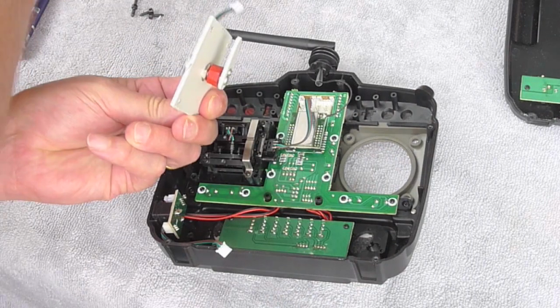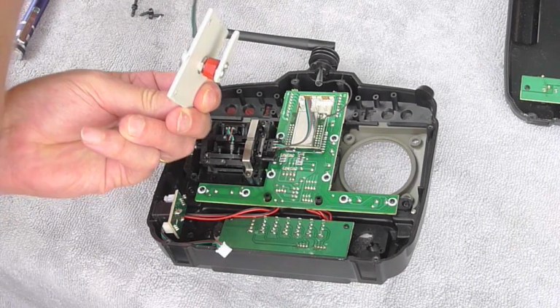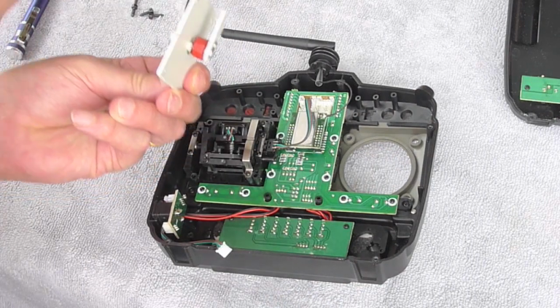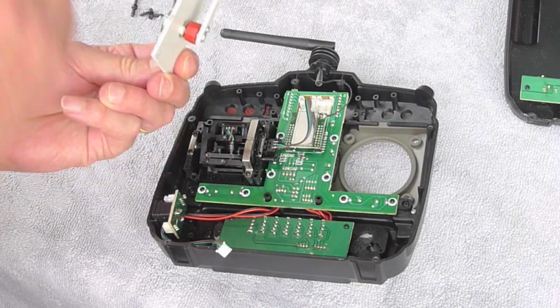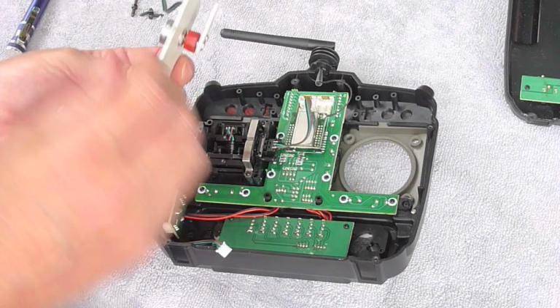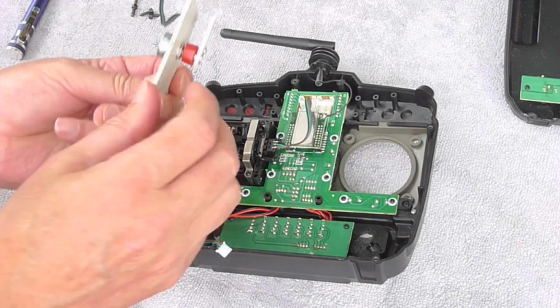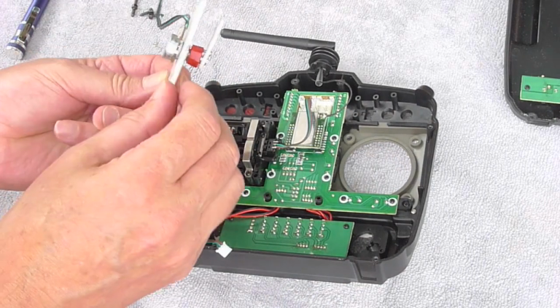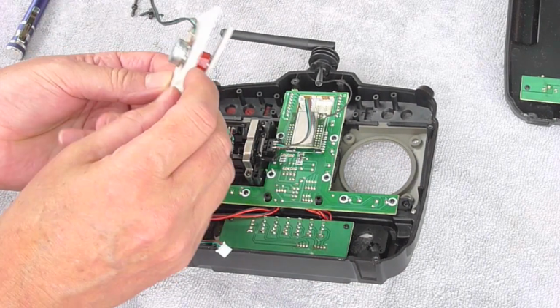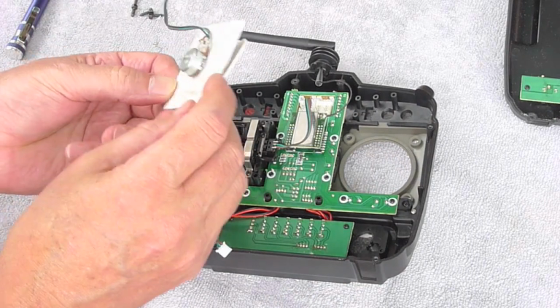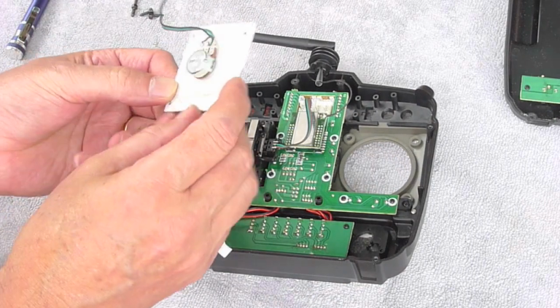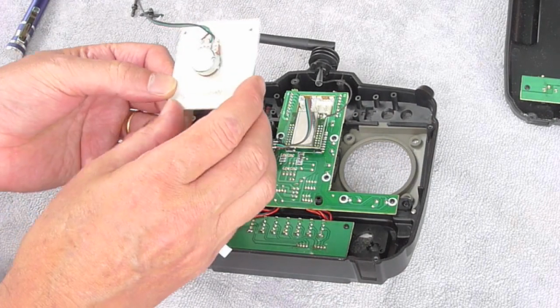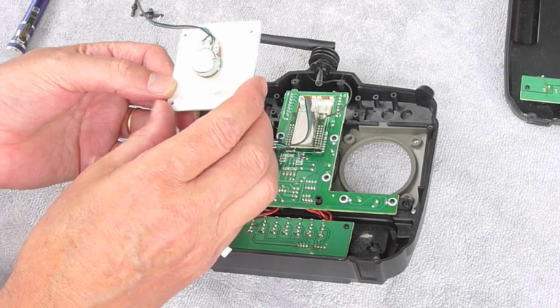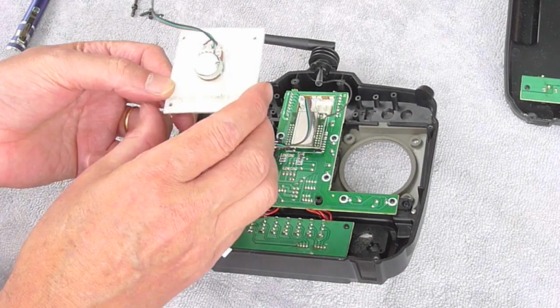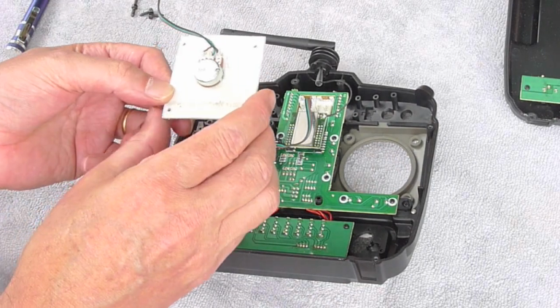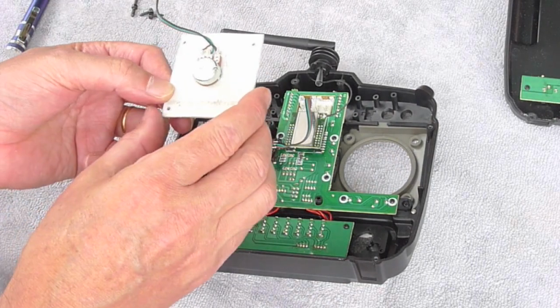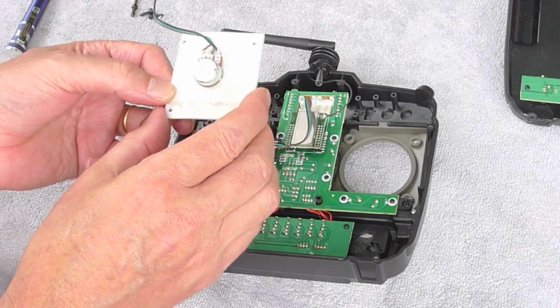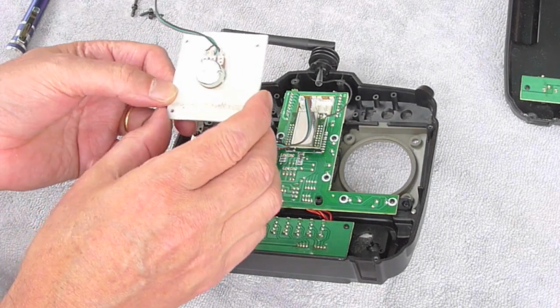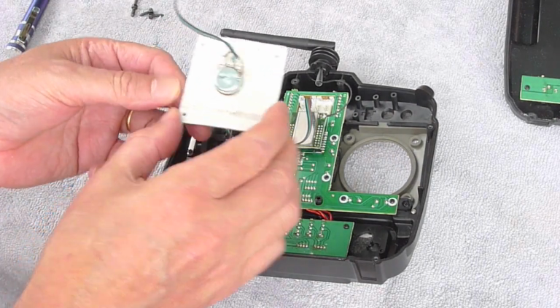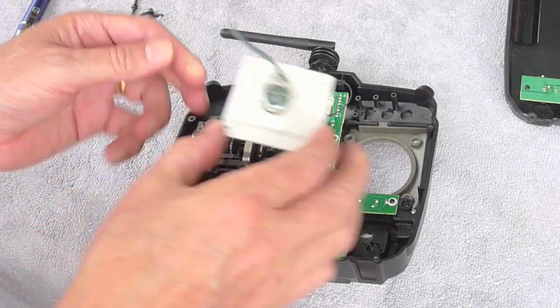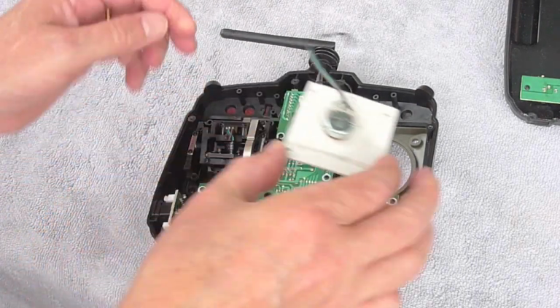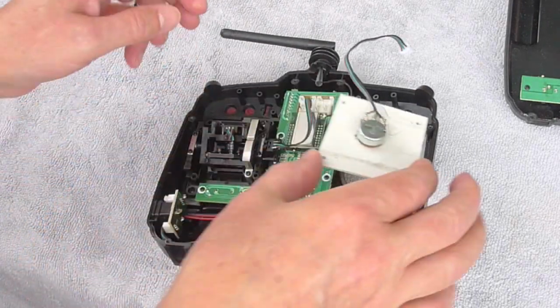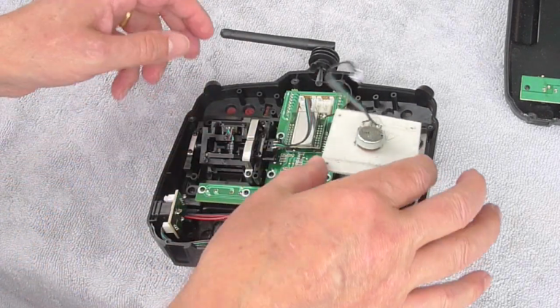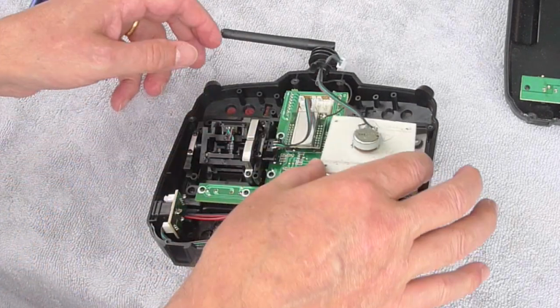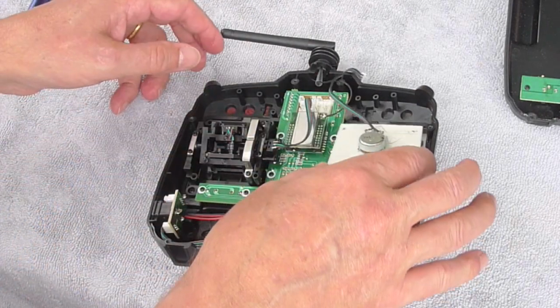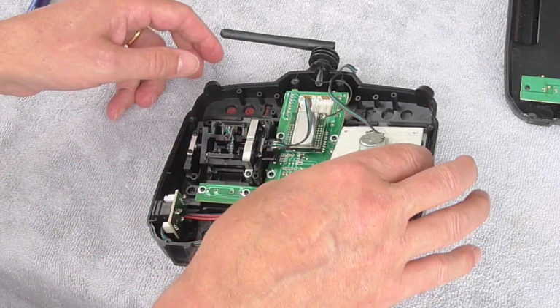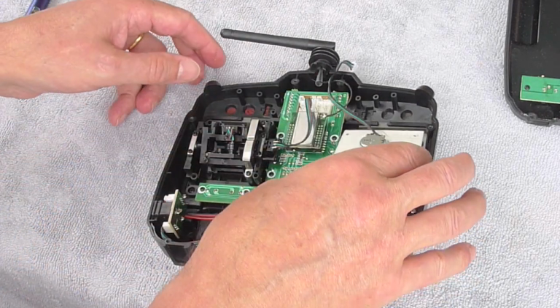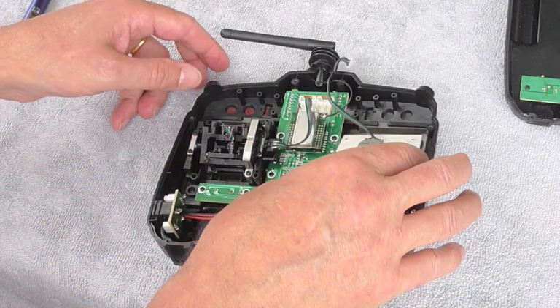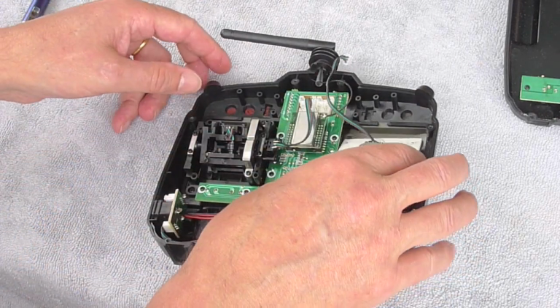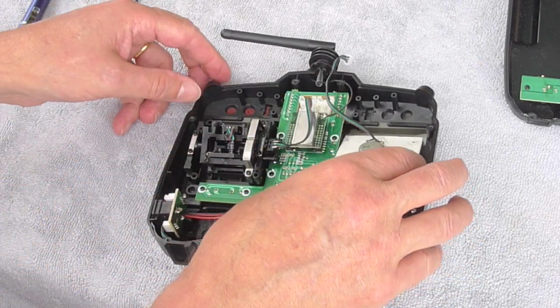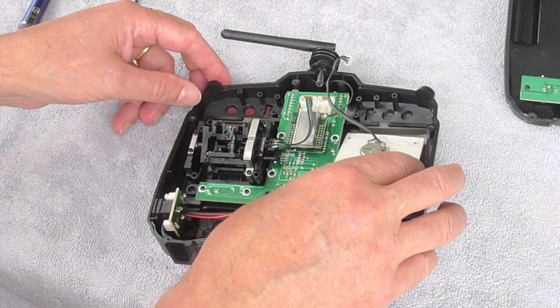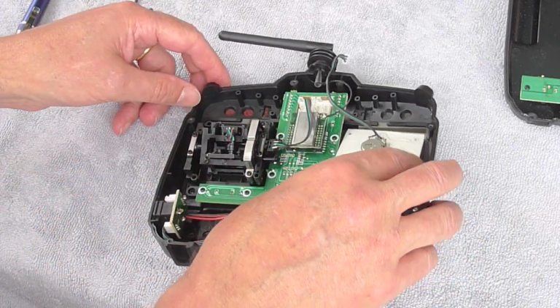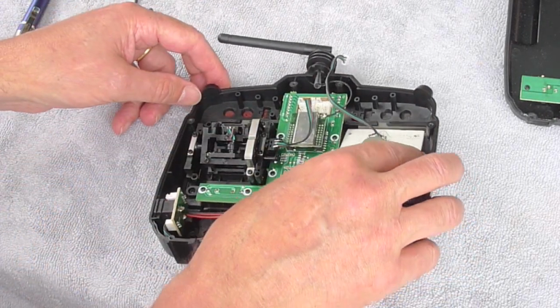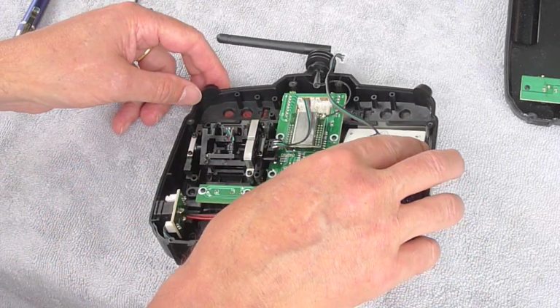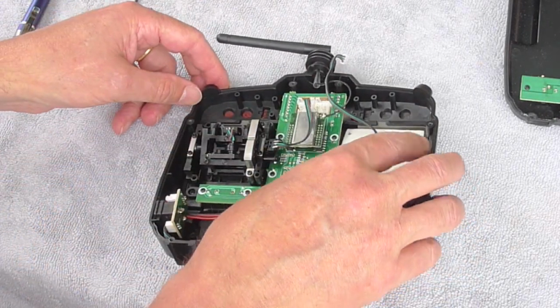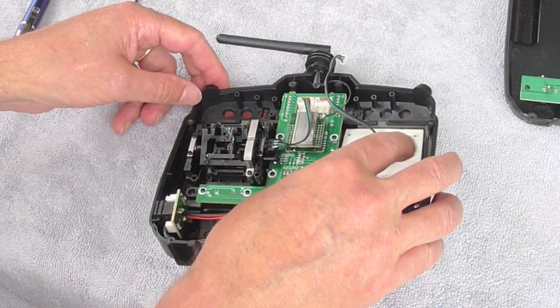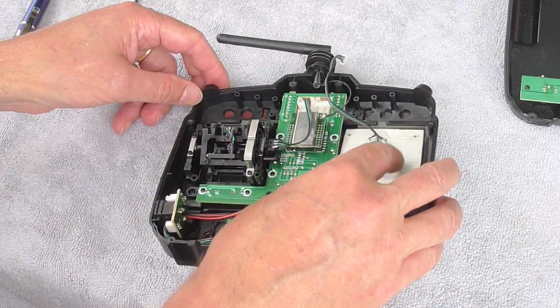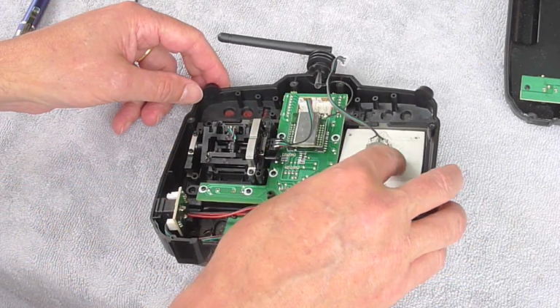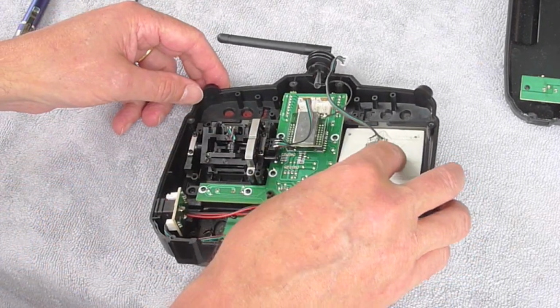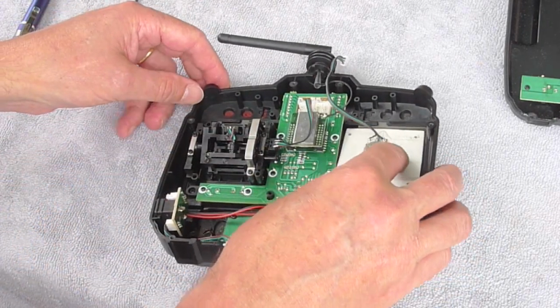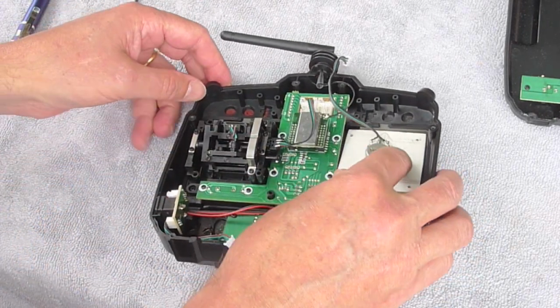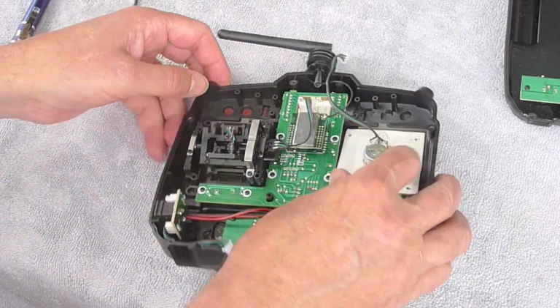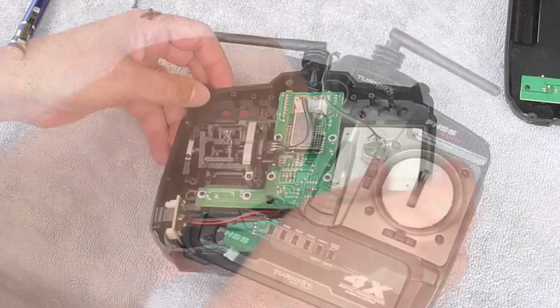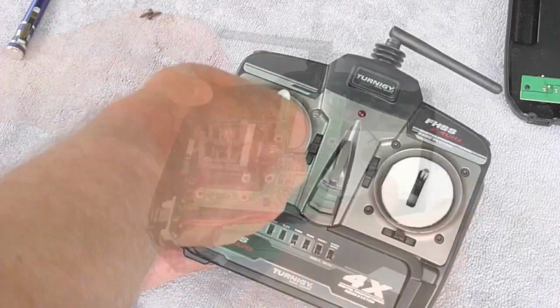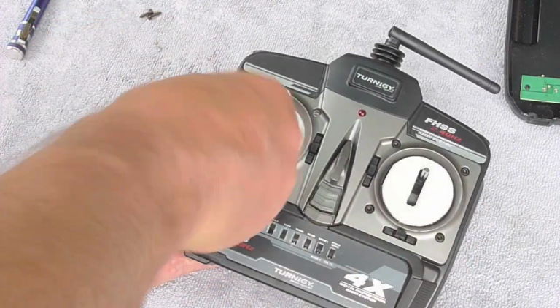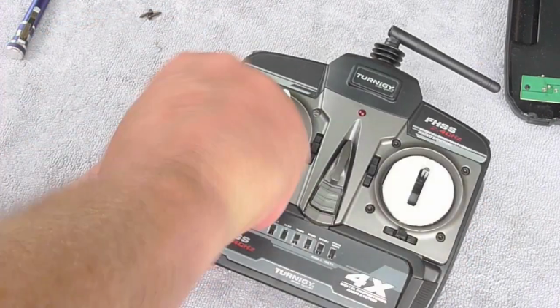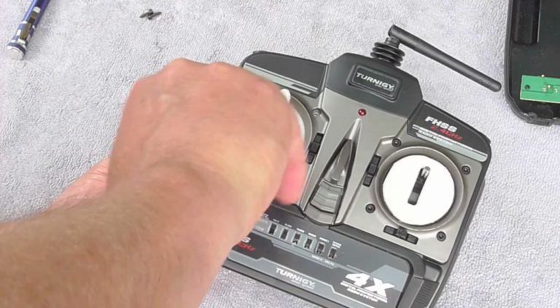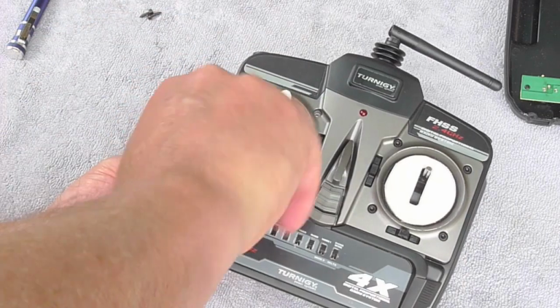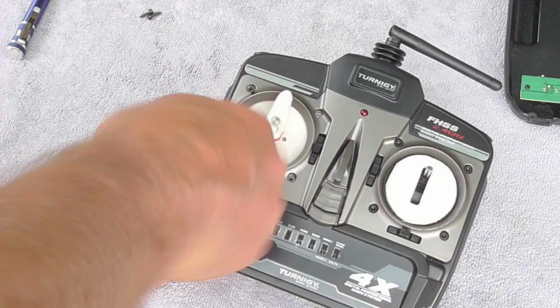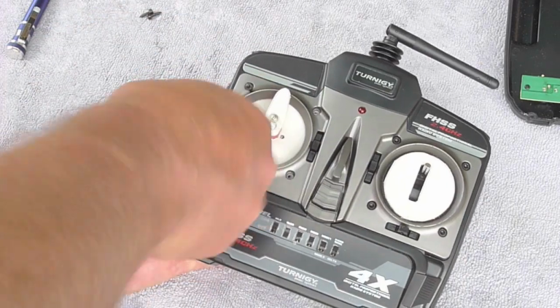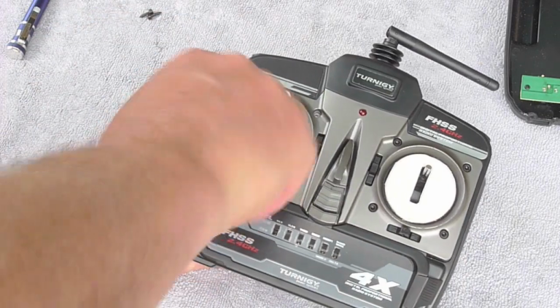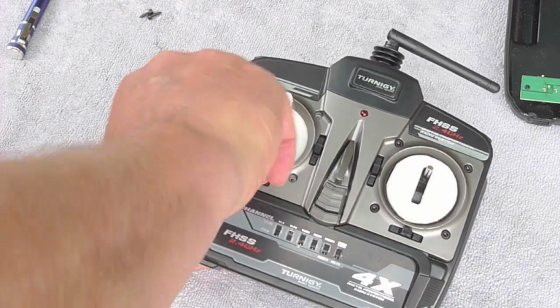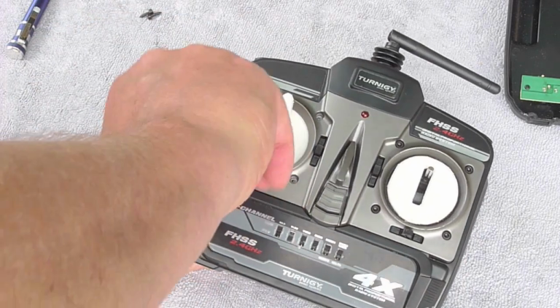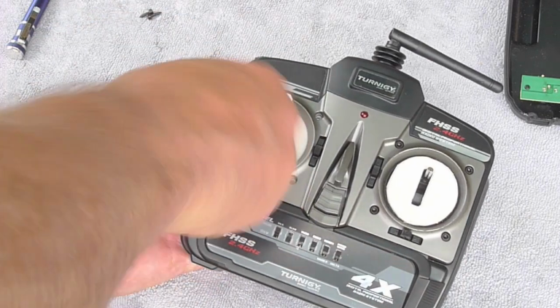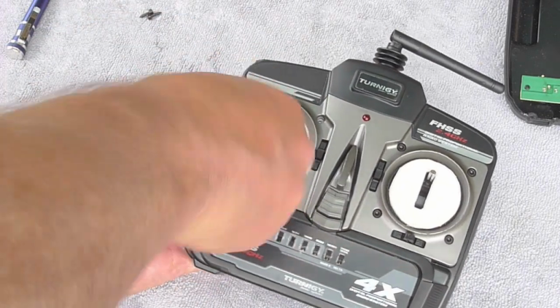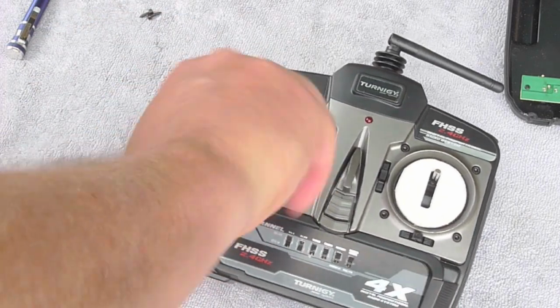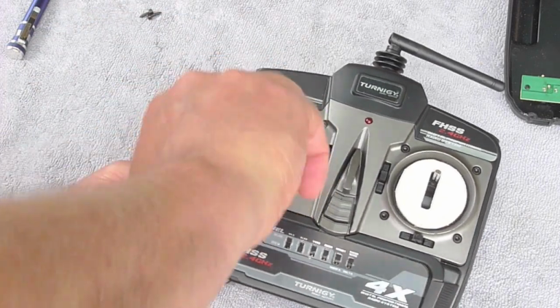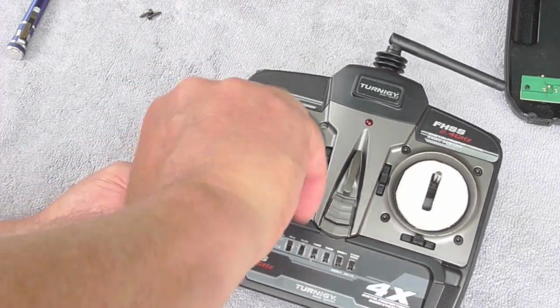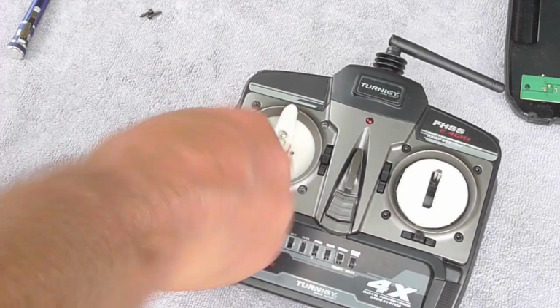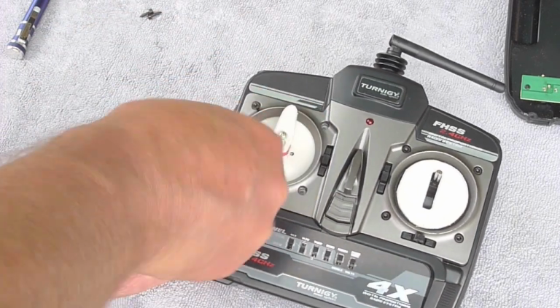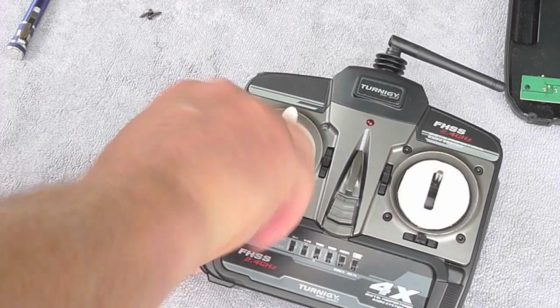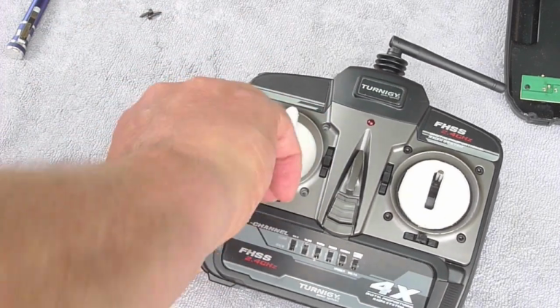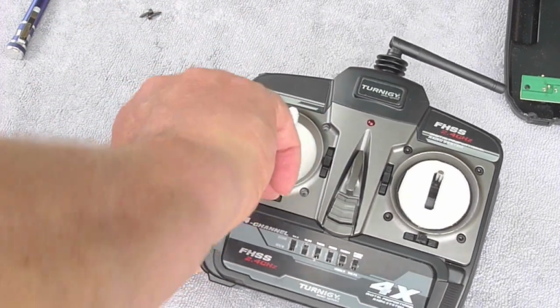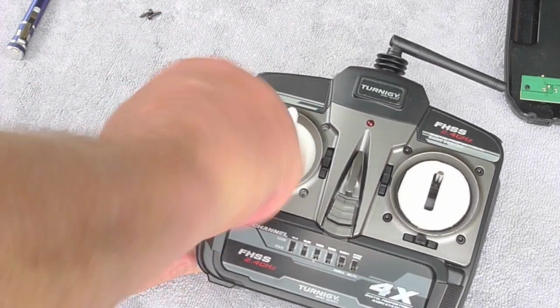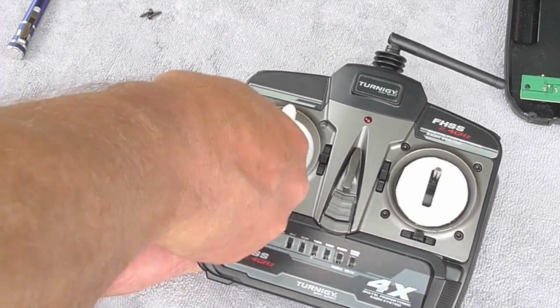I also made a dial and cut off the shaft of the pot, which was too long. Now screwing that back into position.